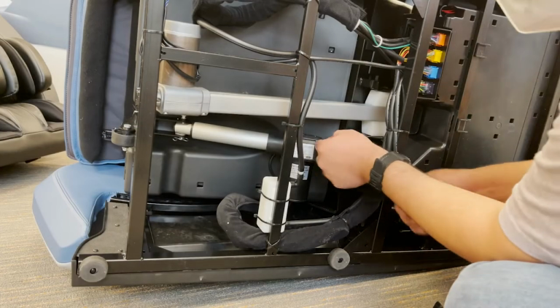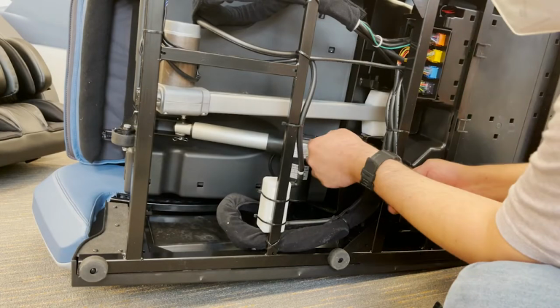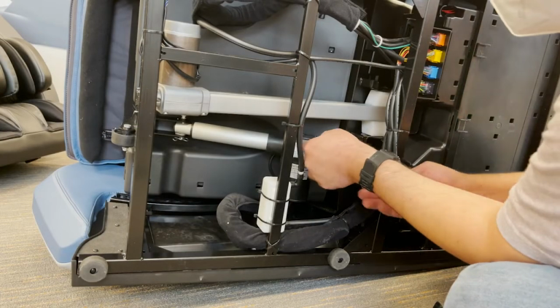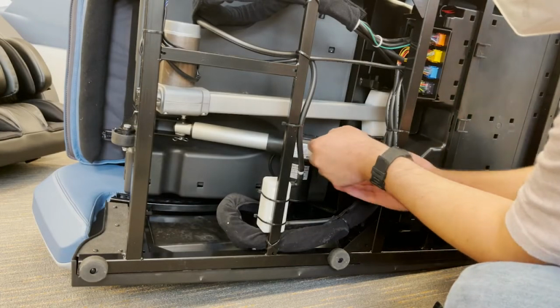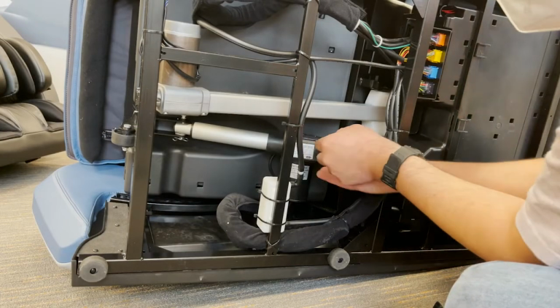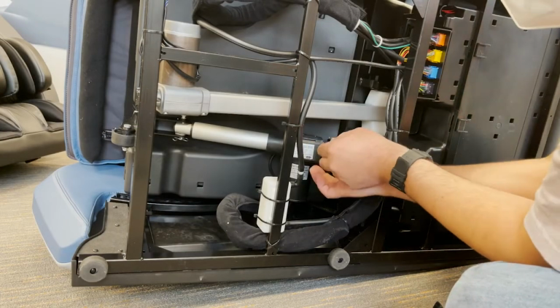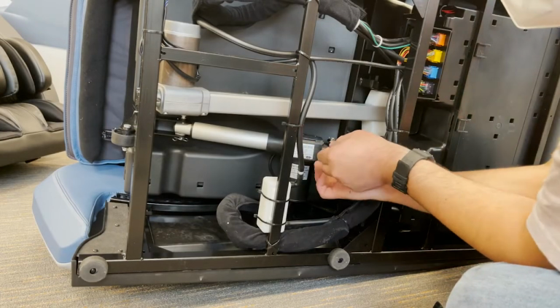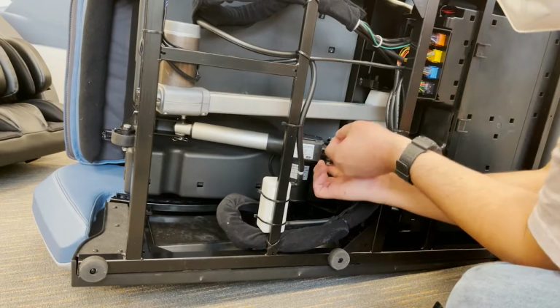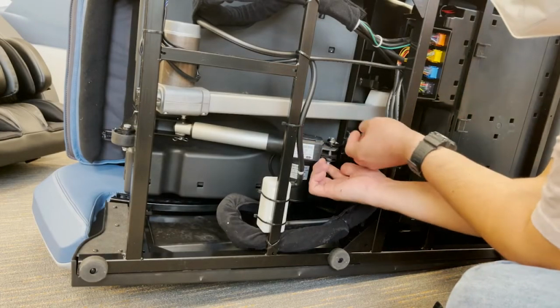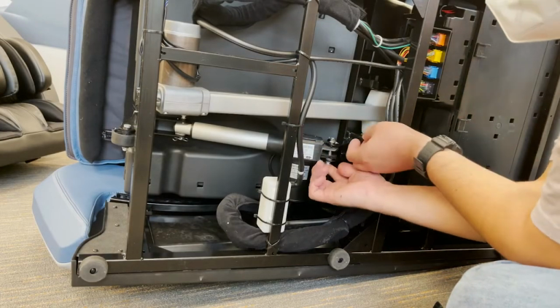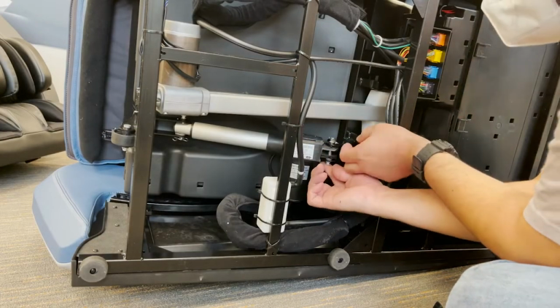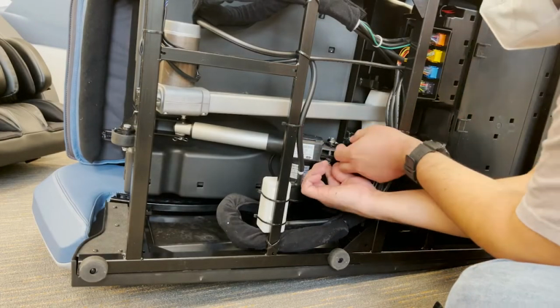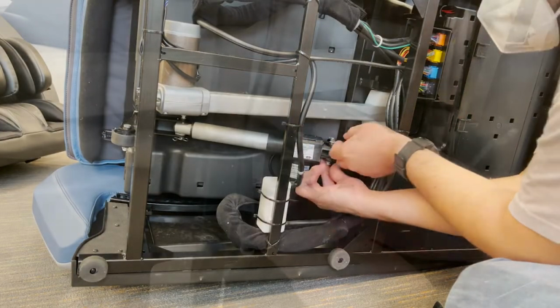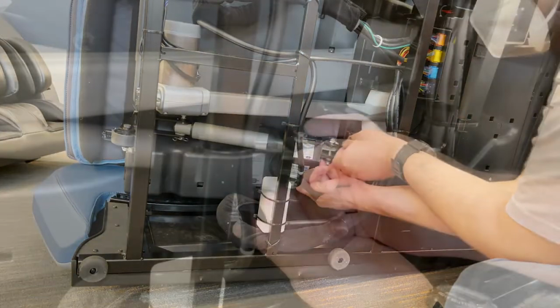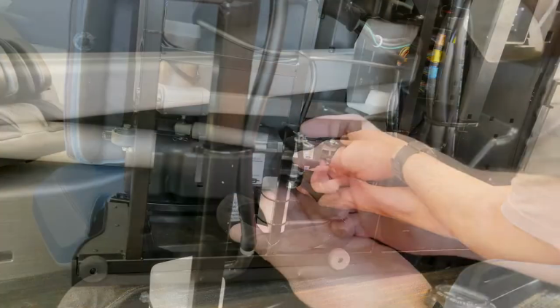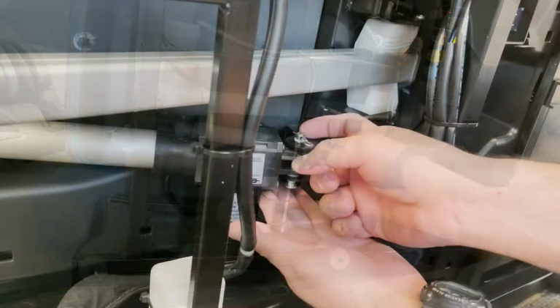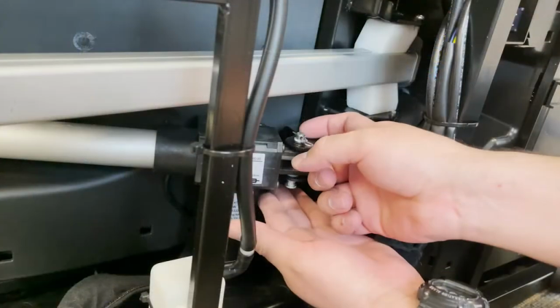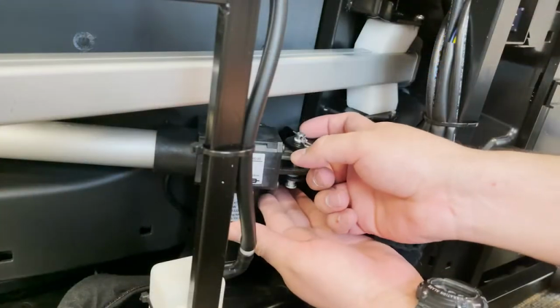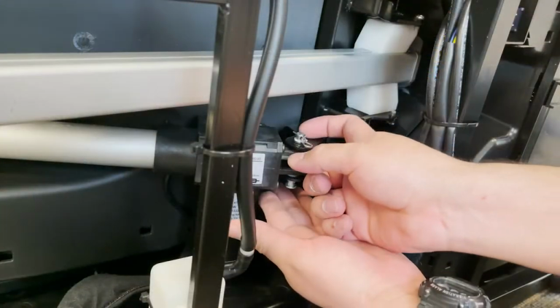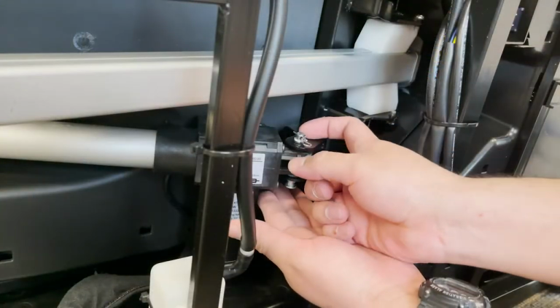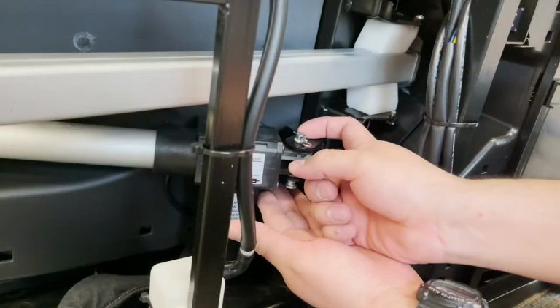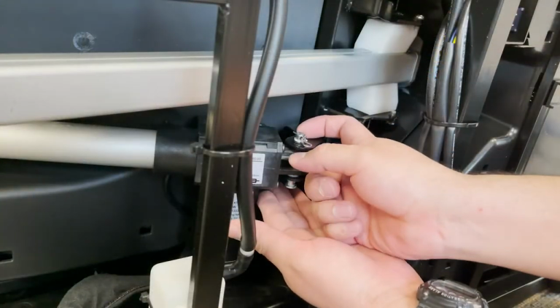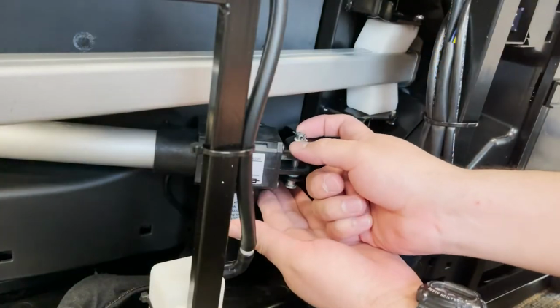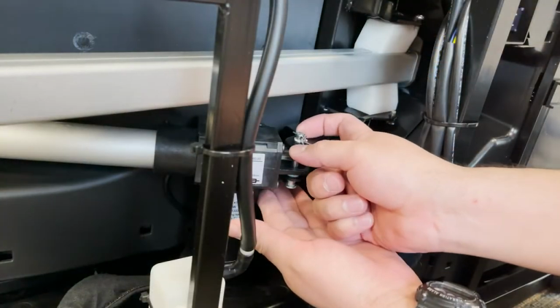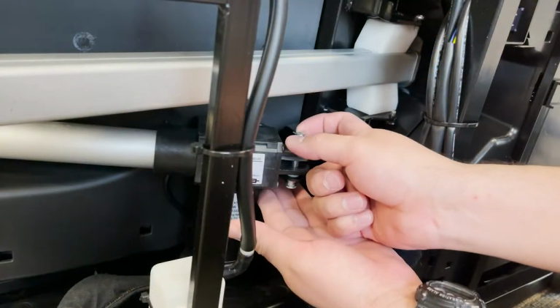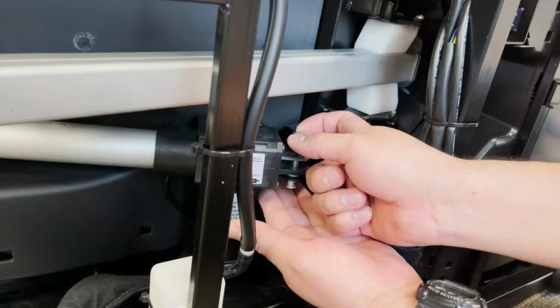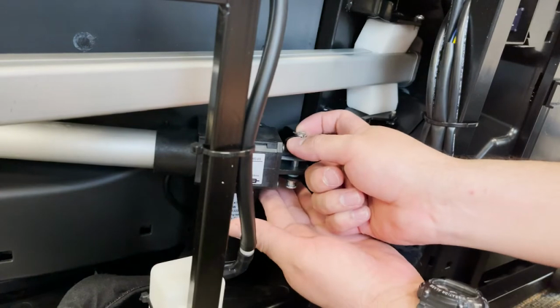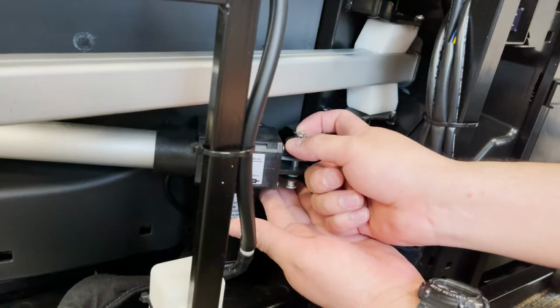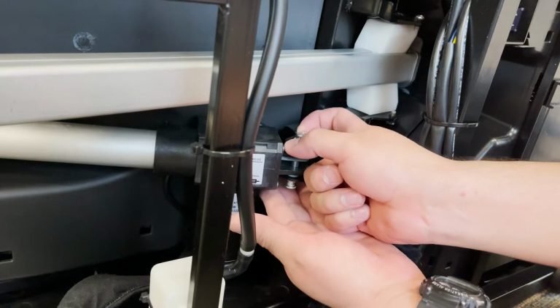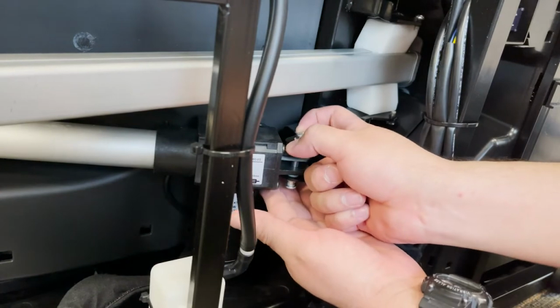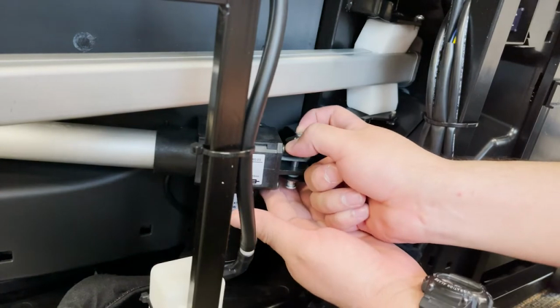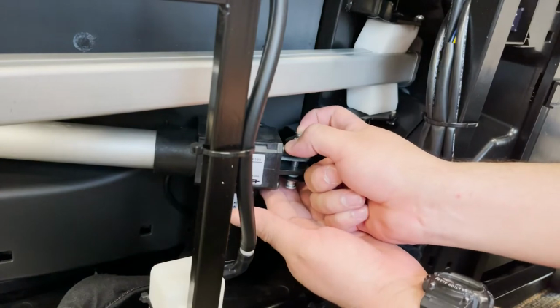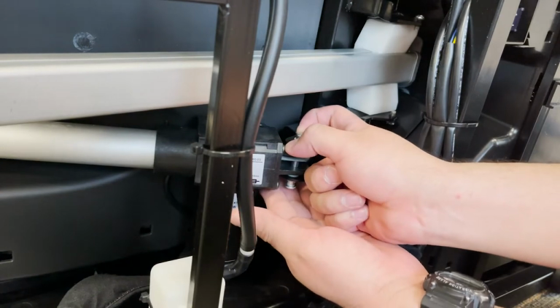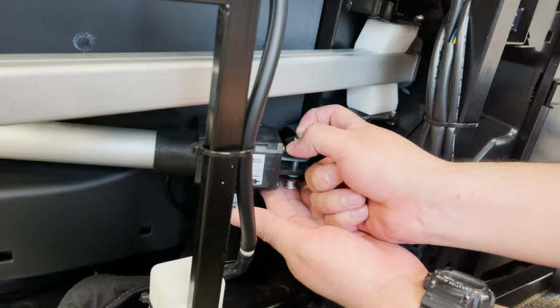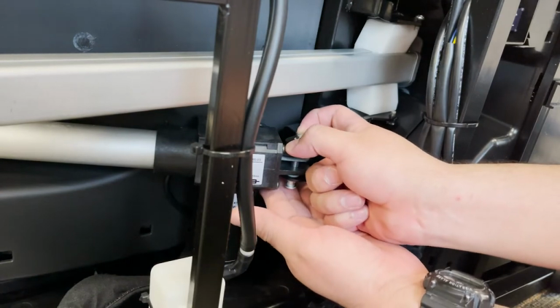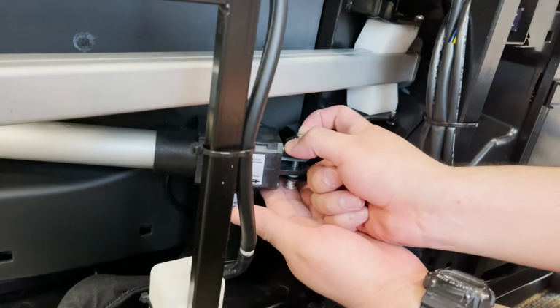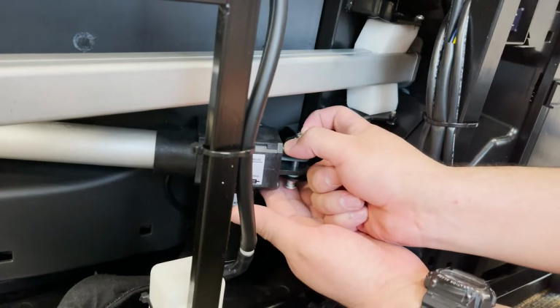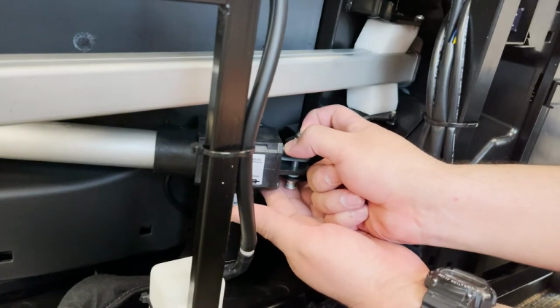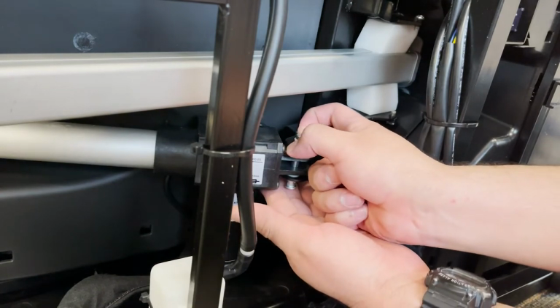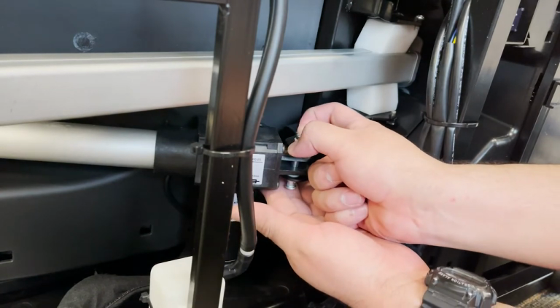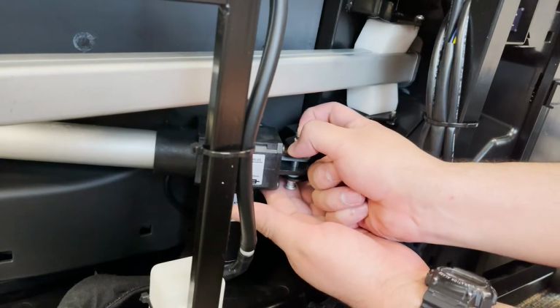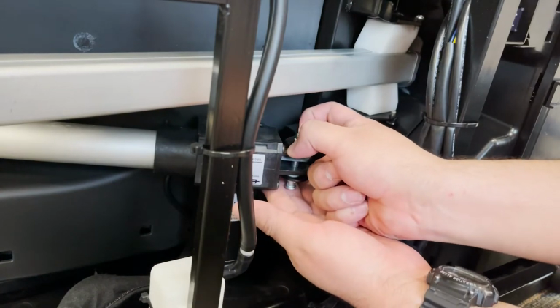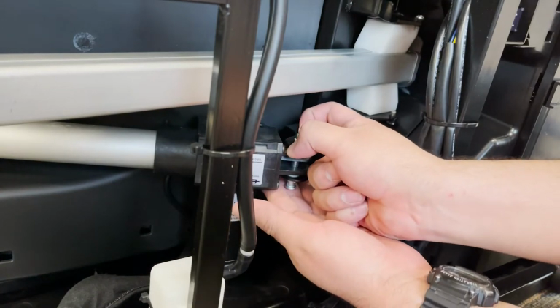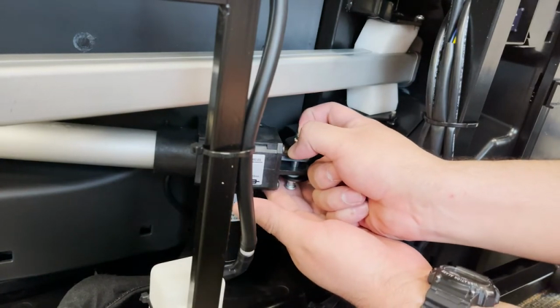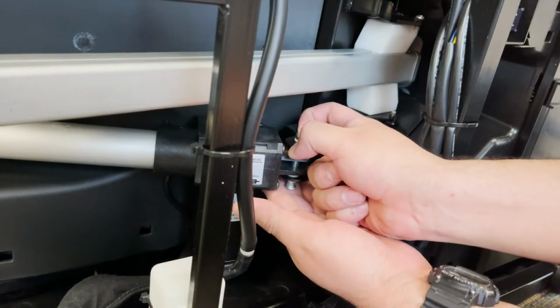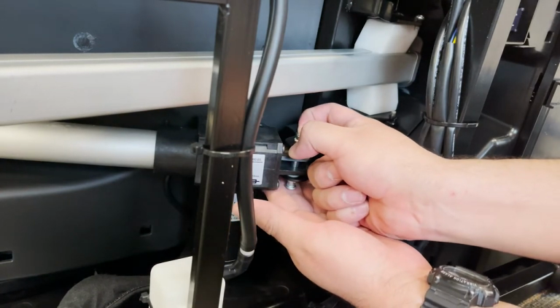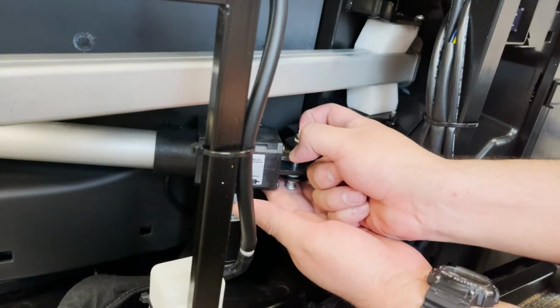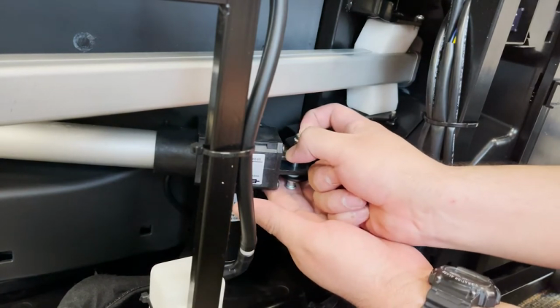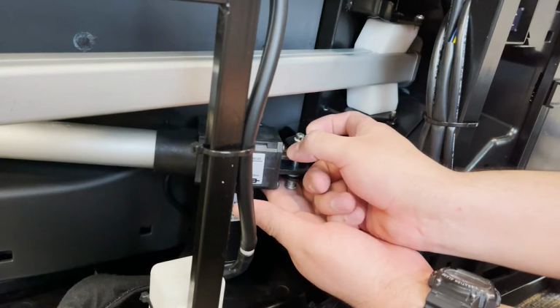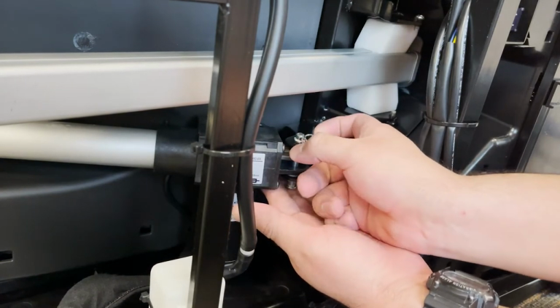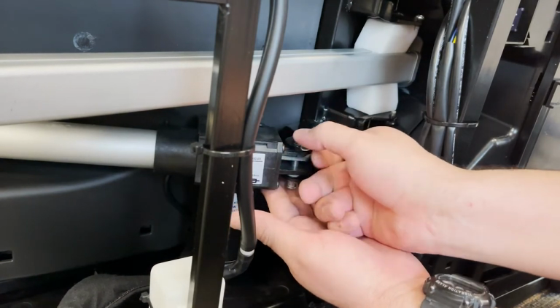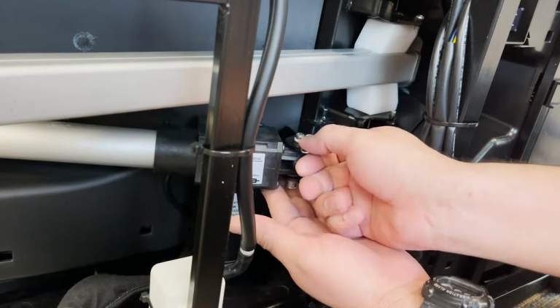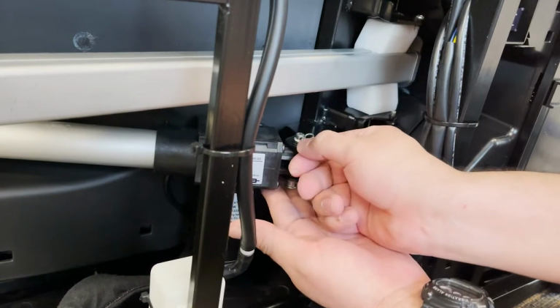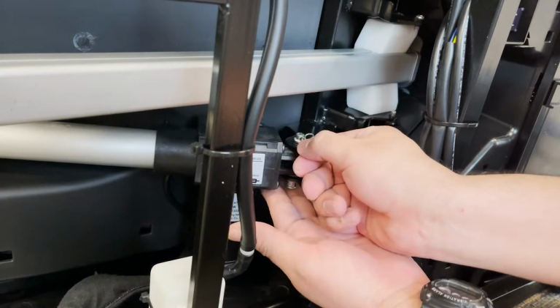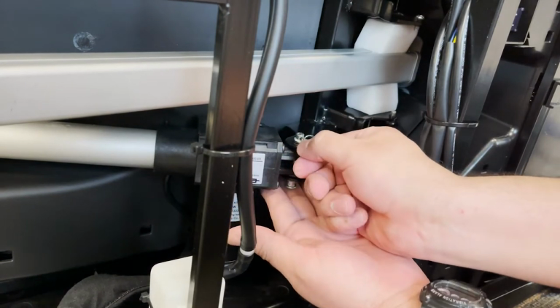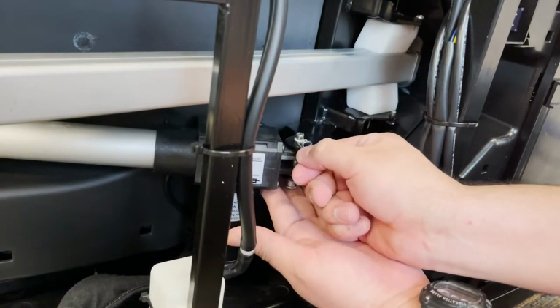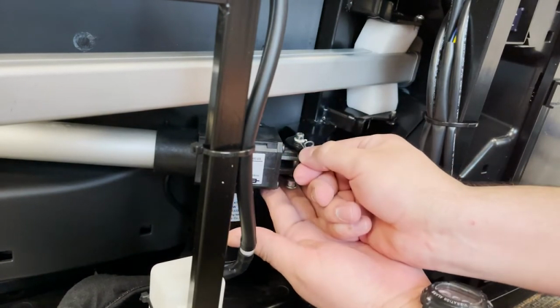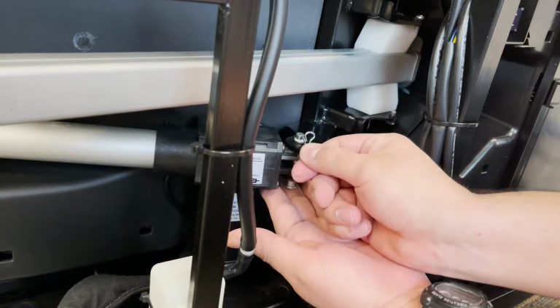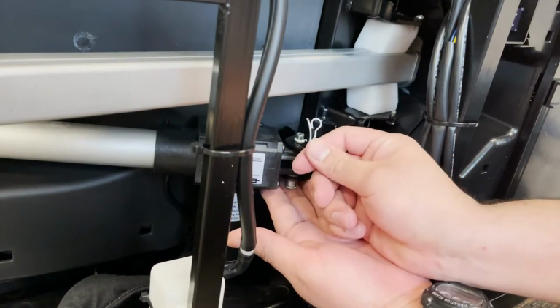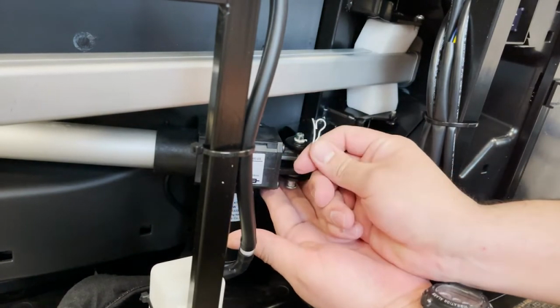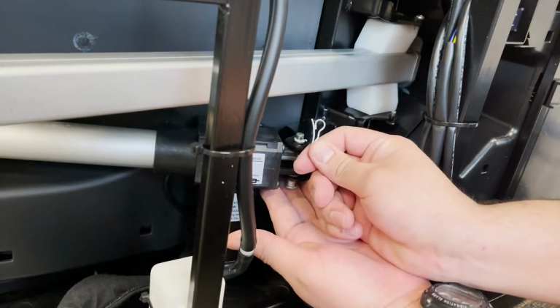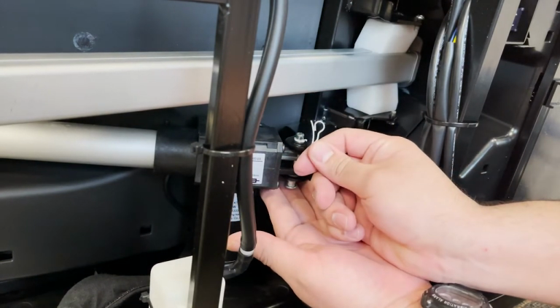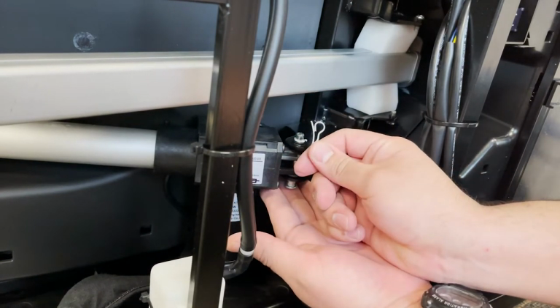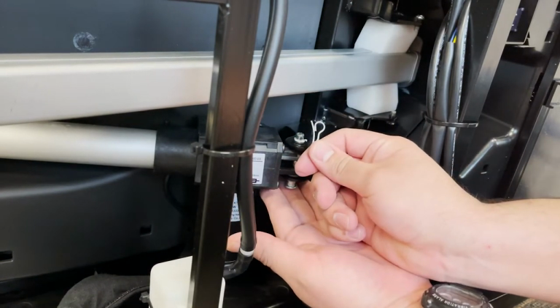Remove the clip securing the pin on the rear end of the actuator, then remove the pin to free the rear of the actuator from the bracket.